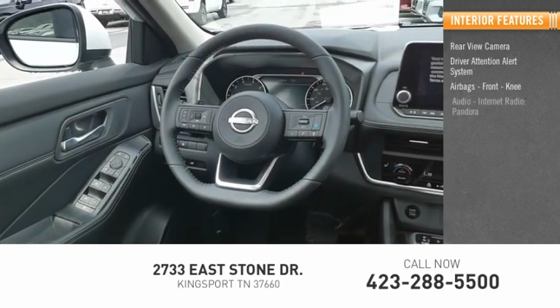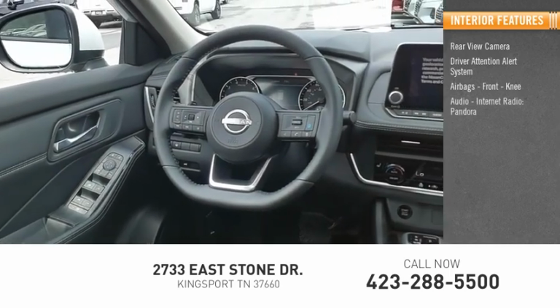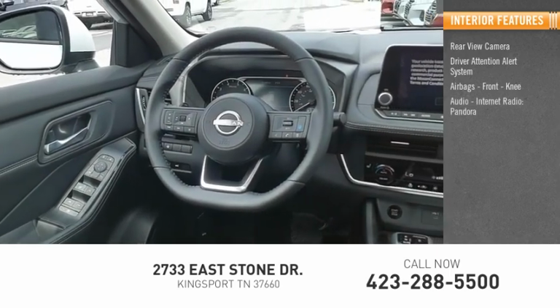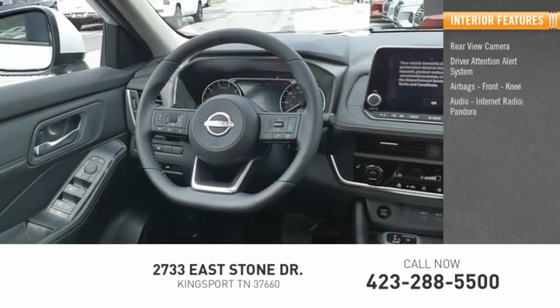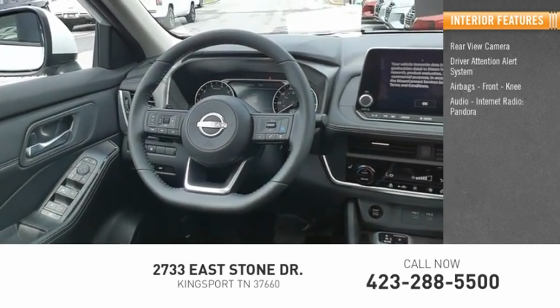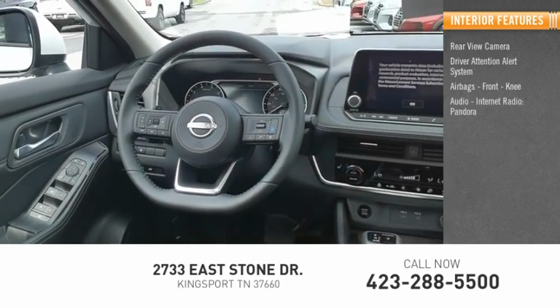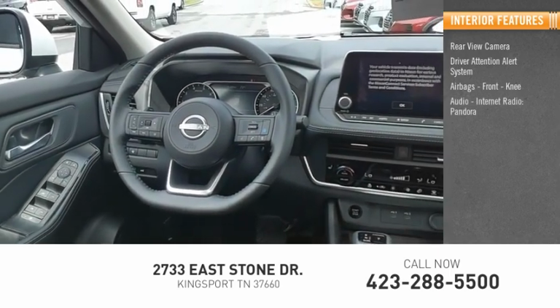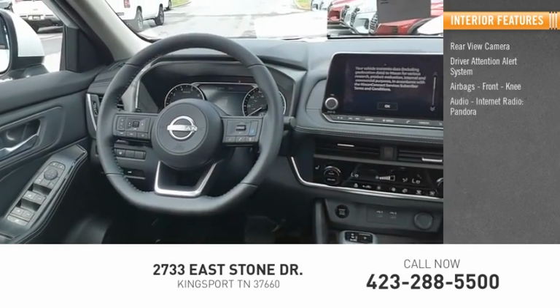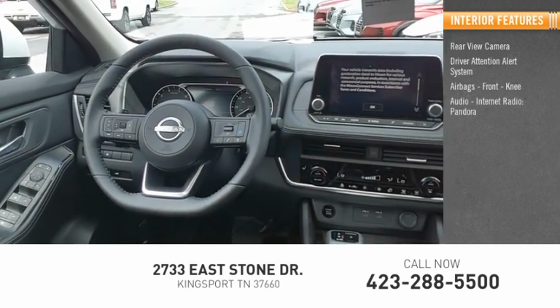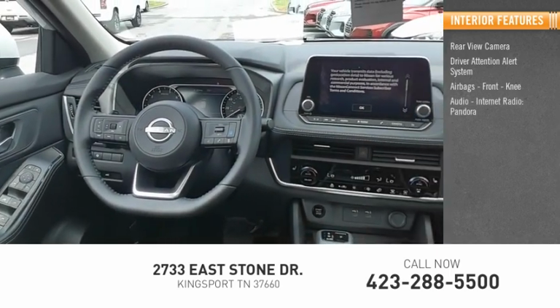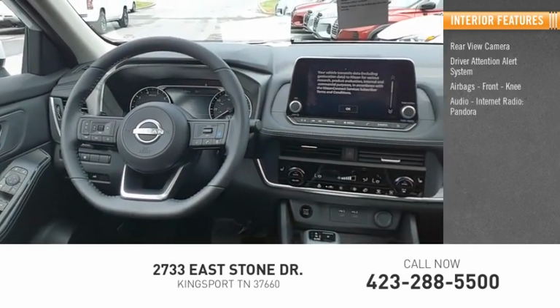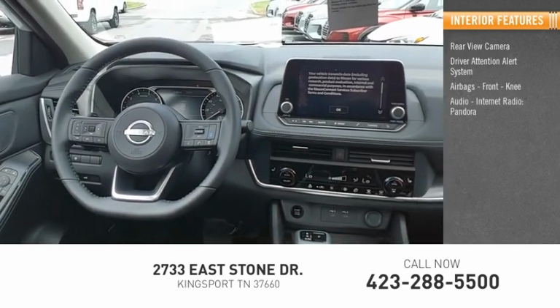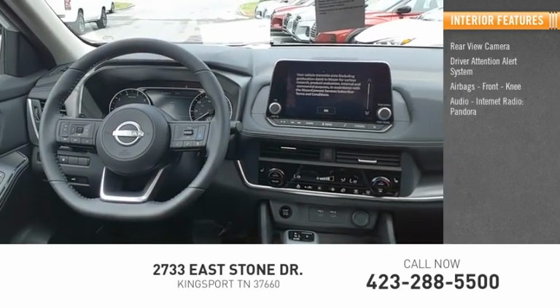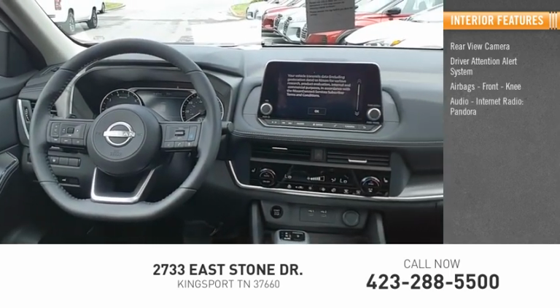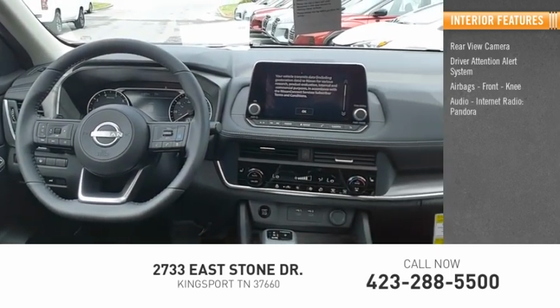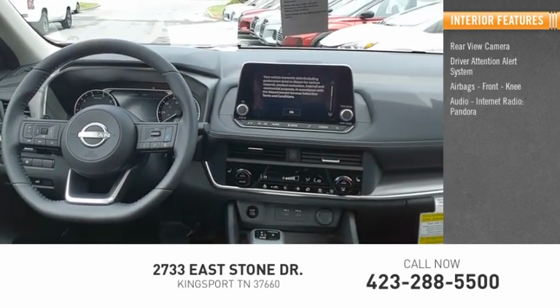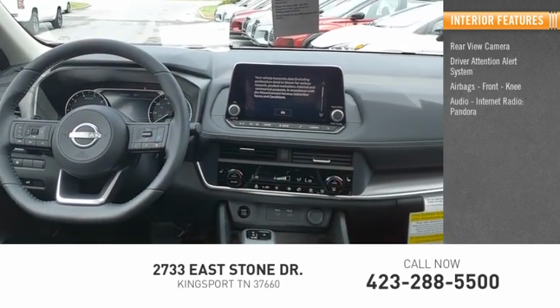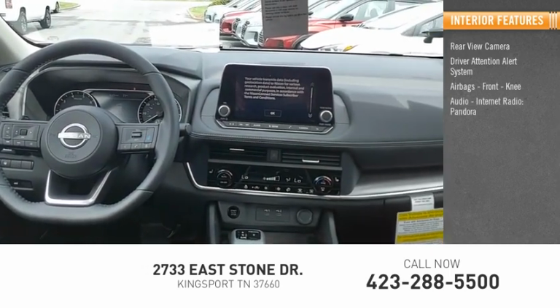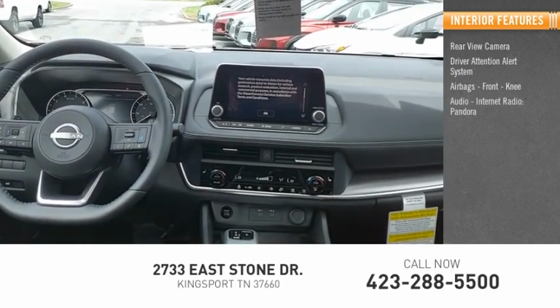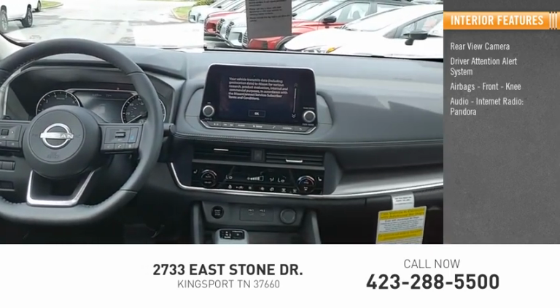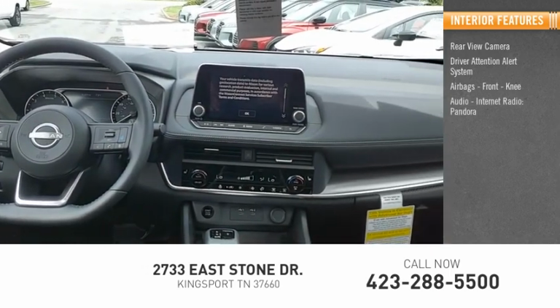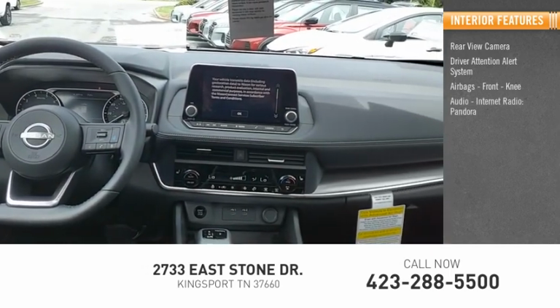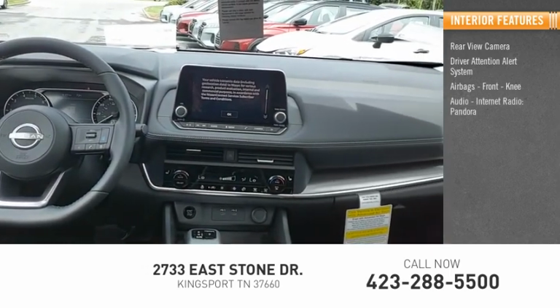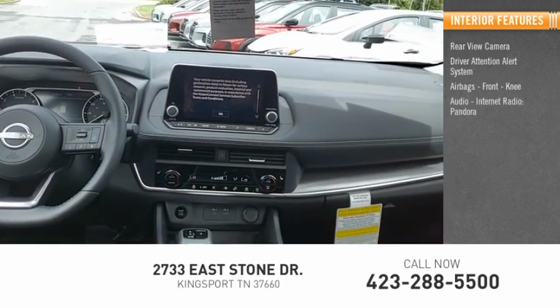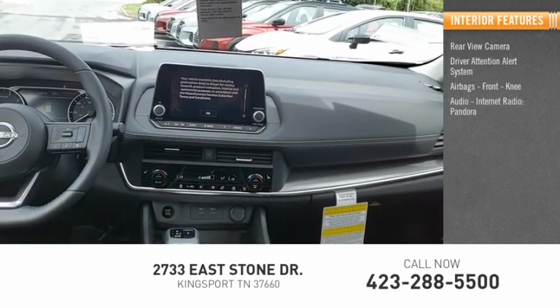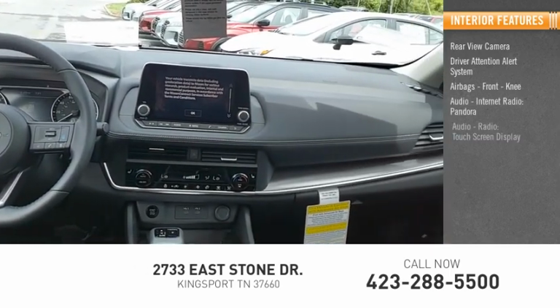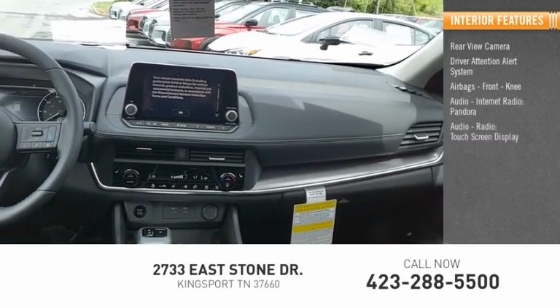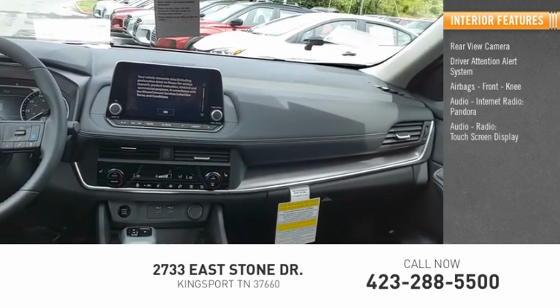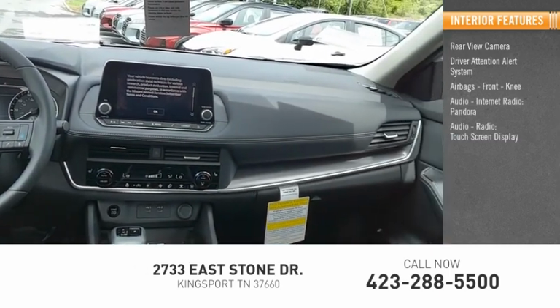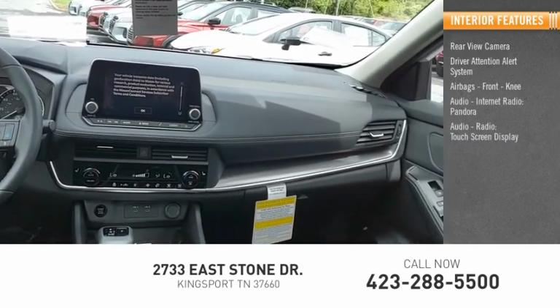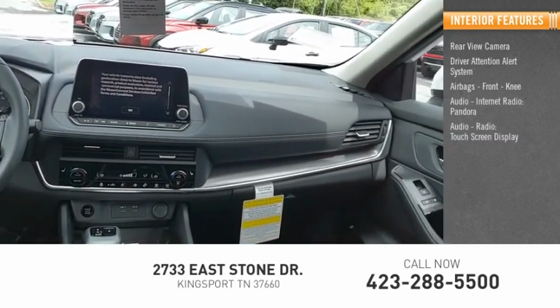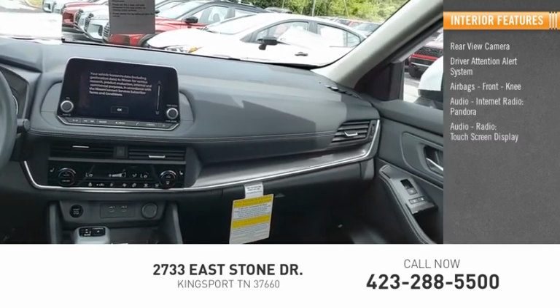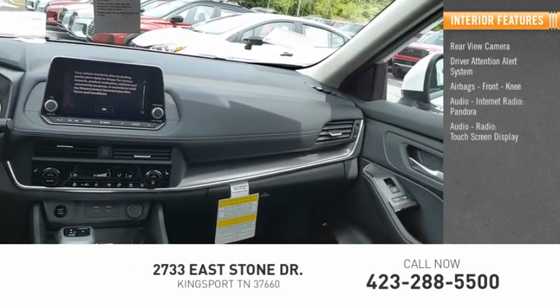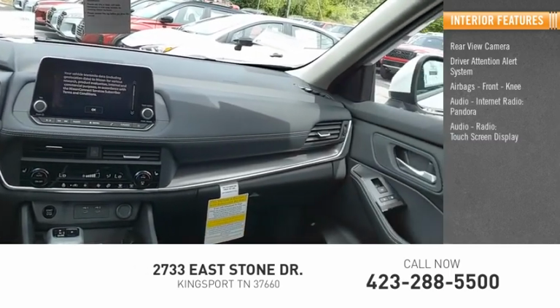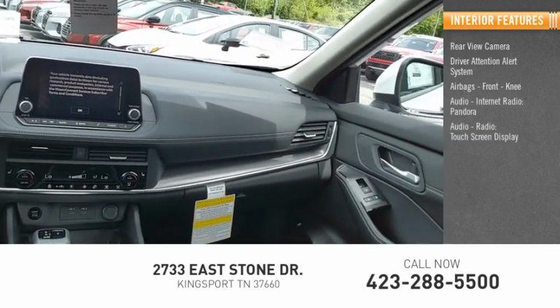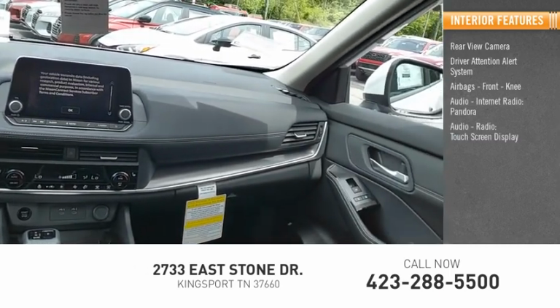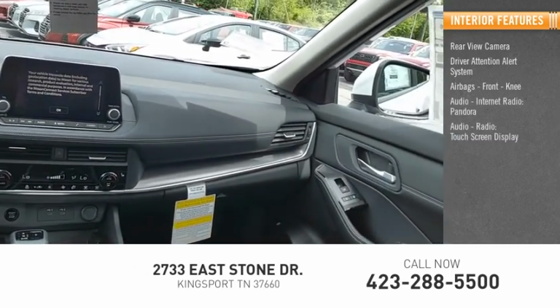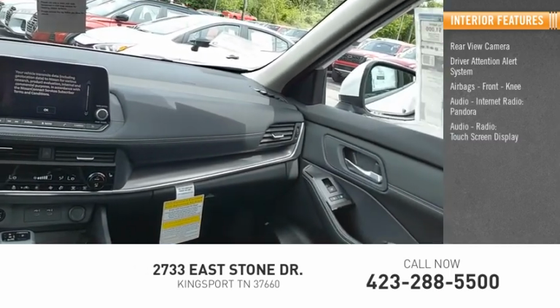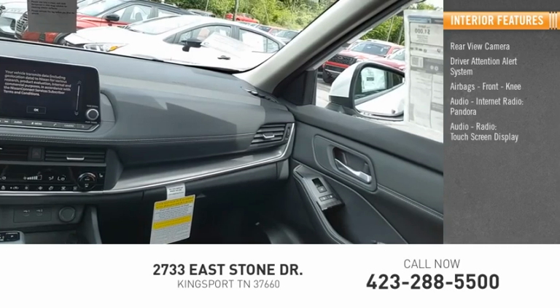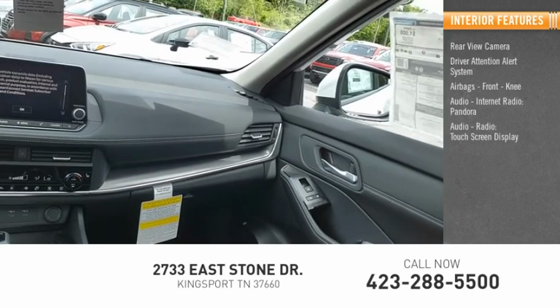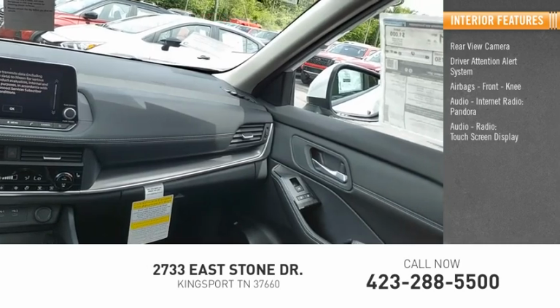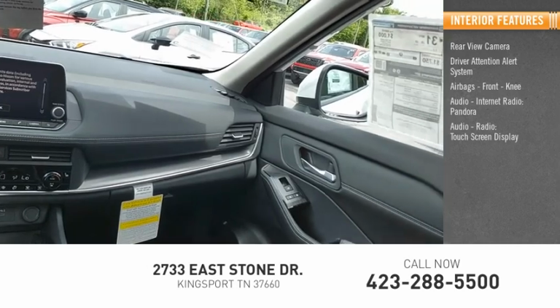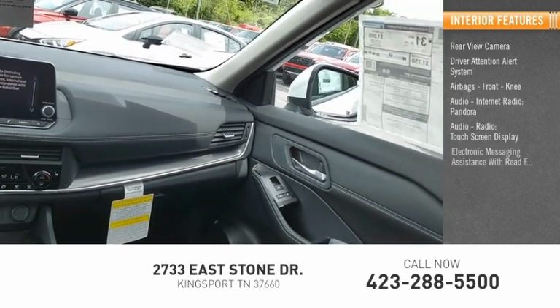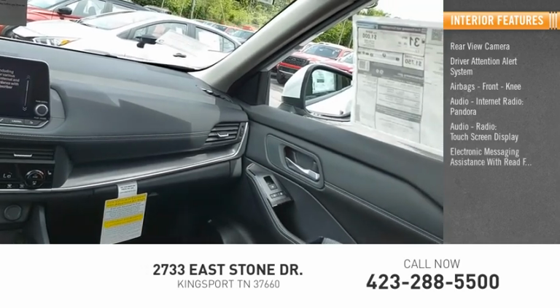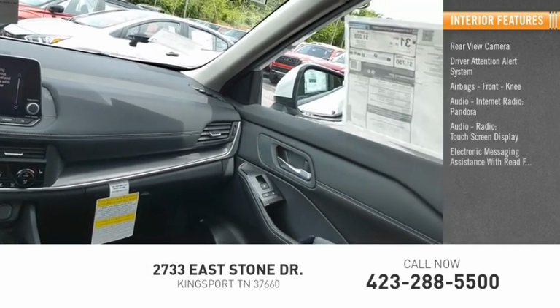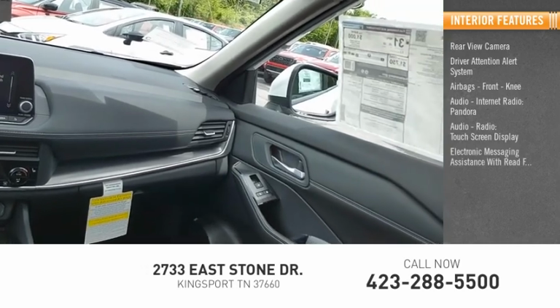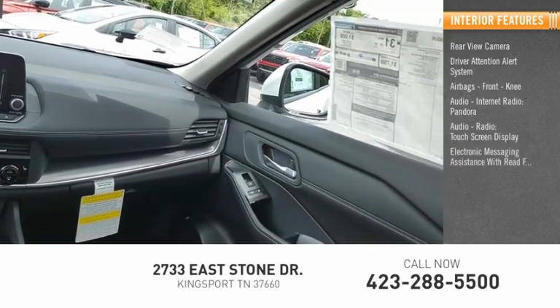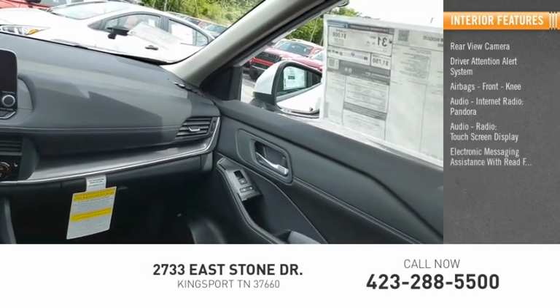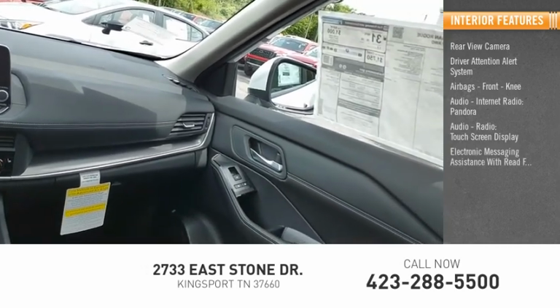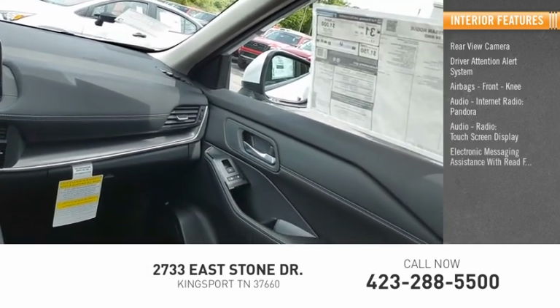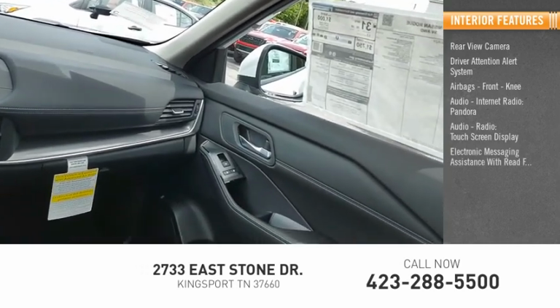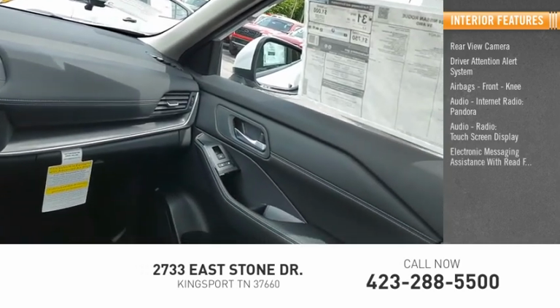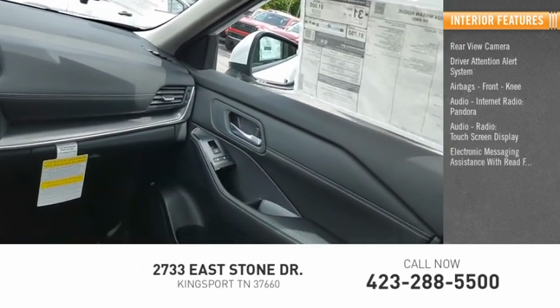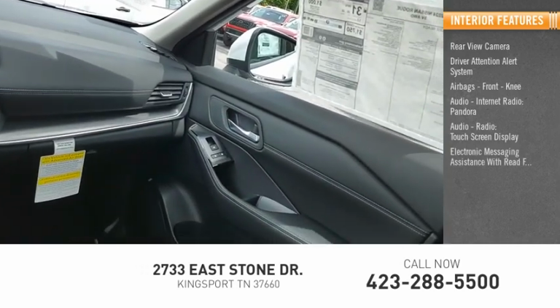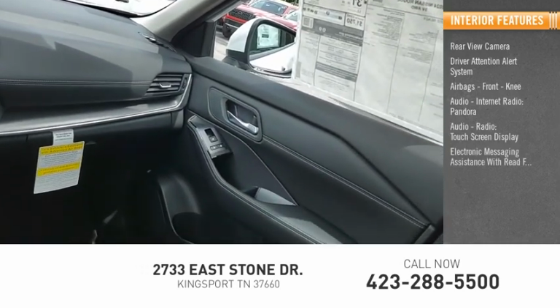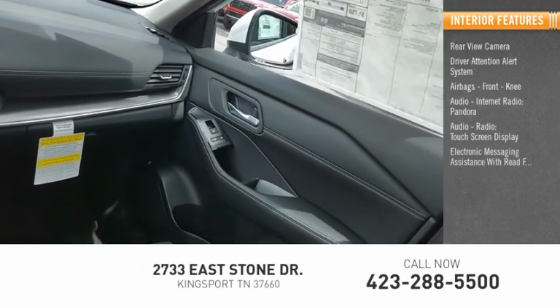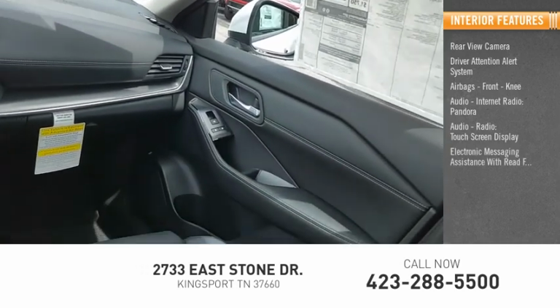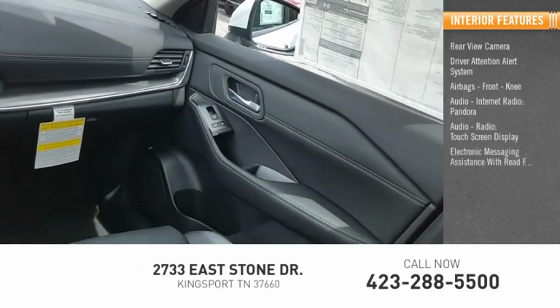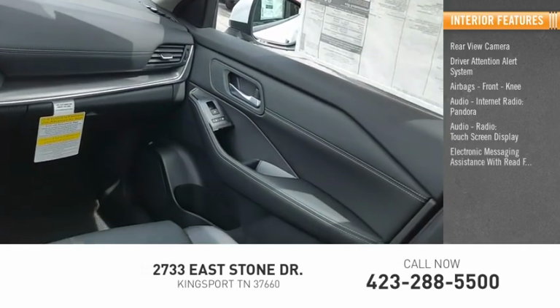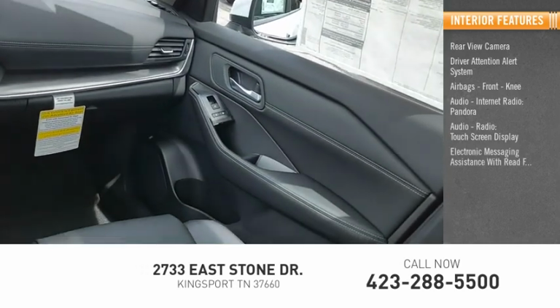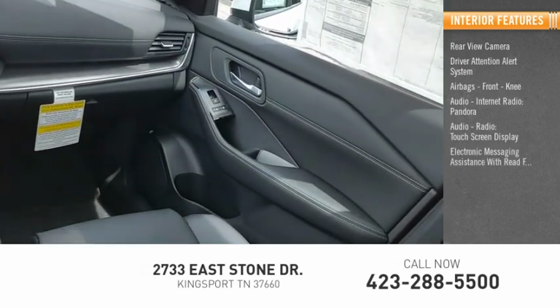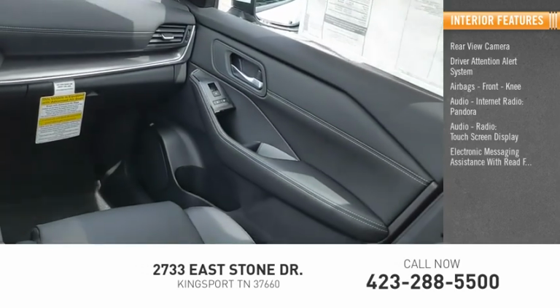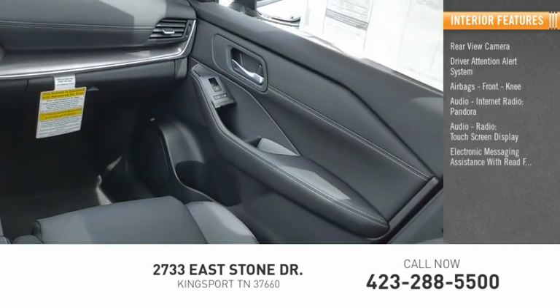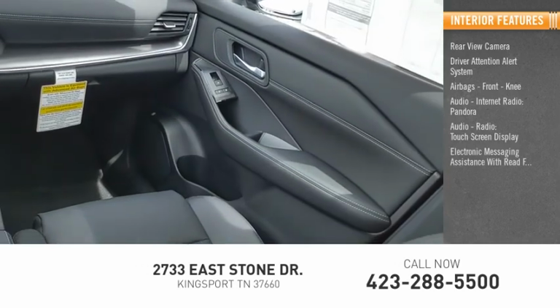Audio features include internet radio, Pandora, audio radio, a touch screen display, and electronic messaging assistance with read function.